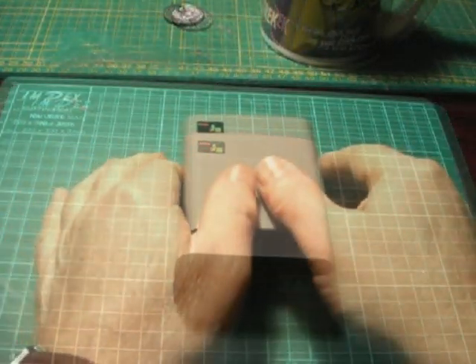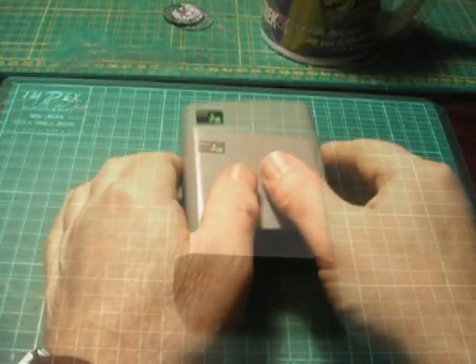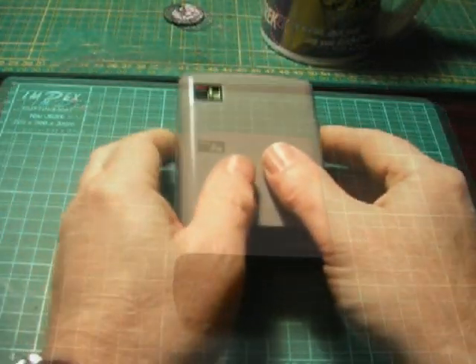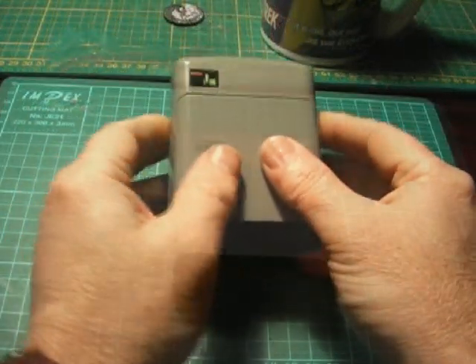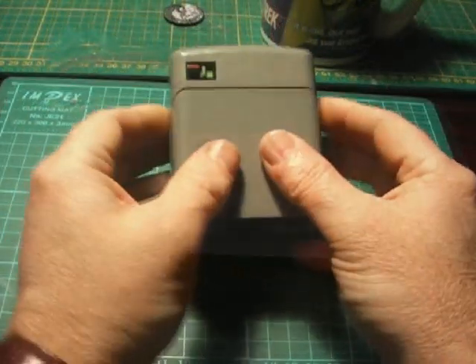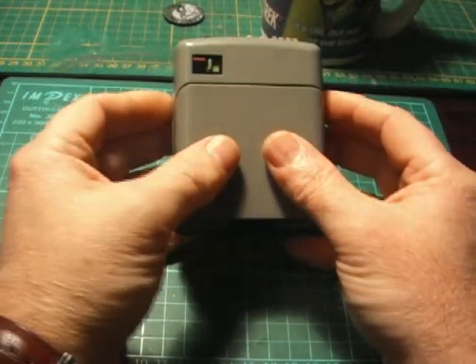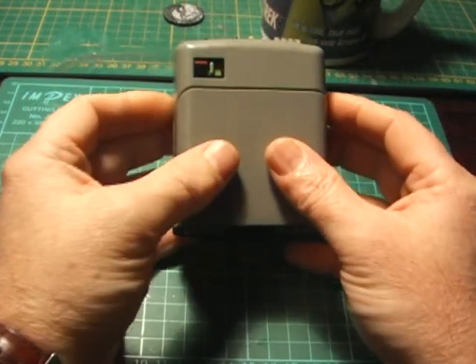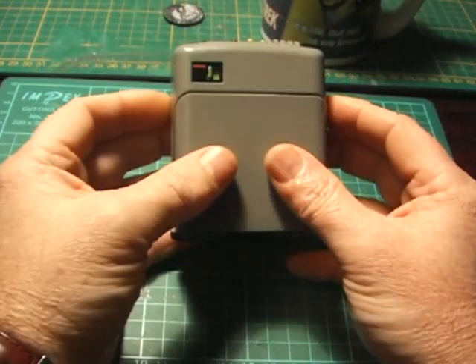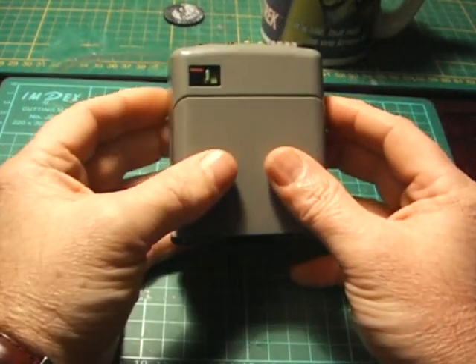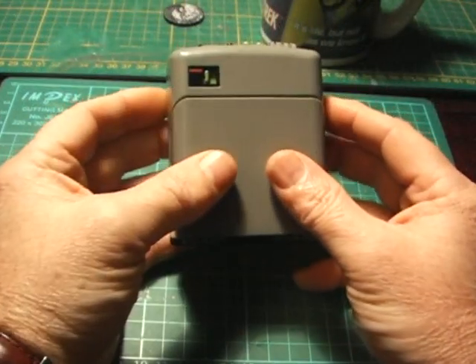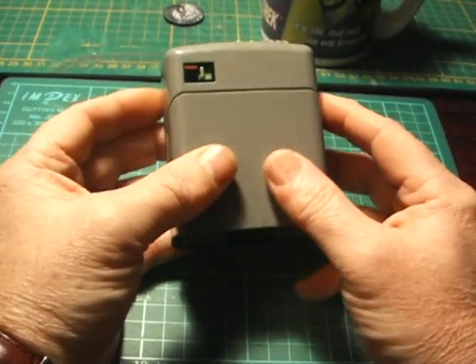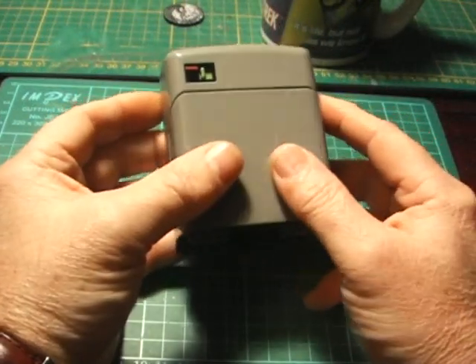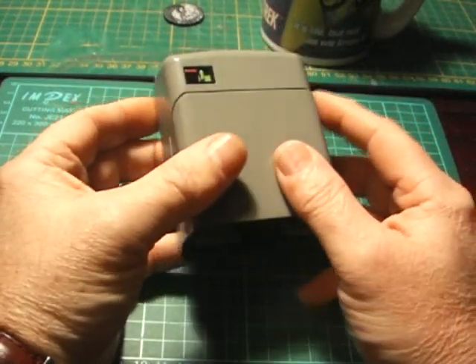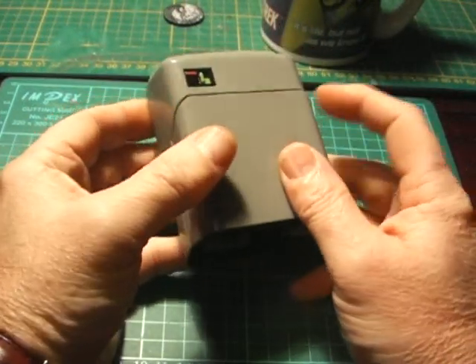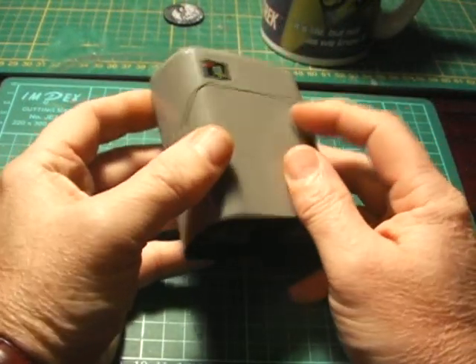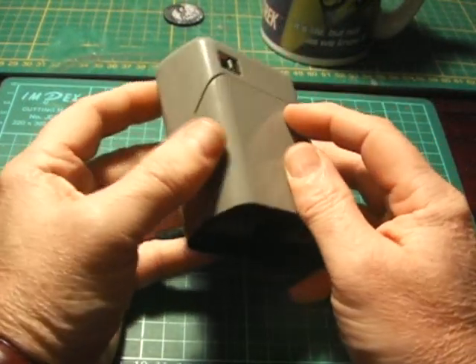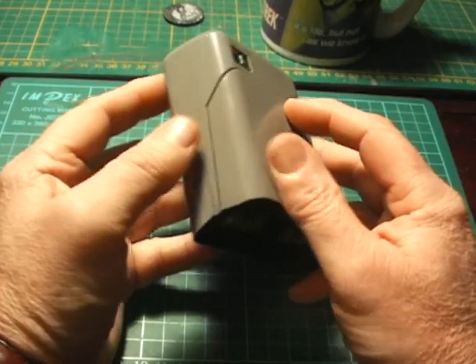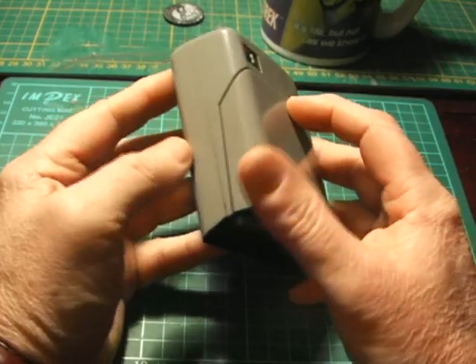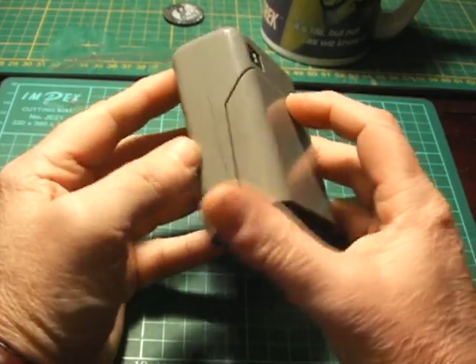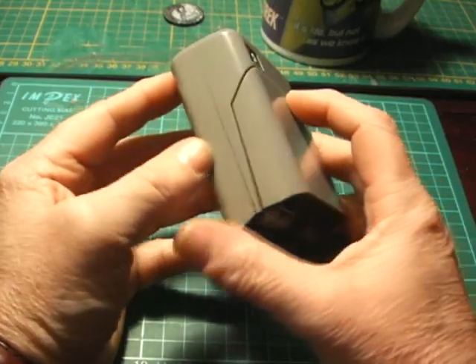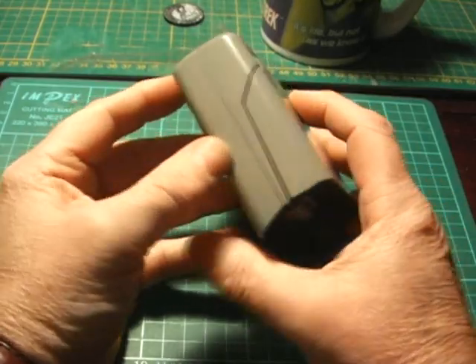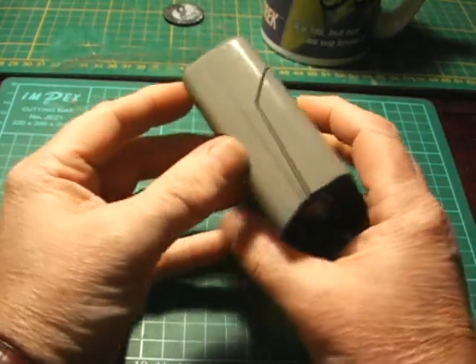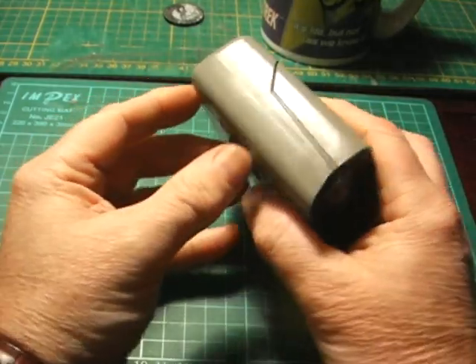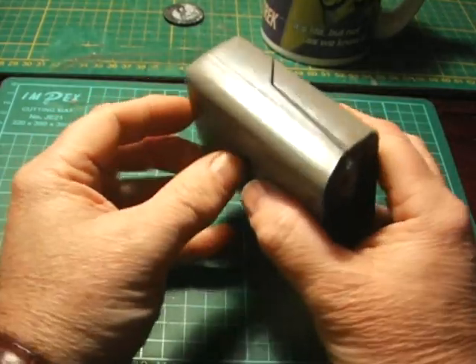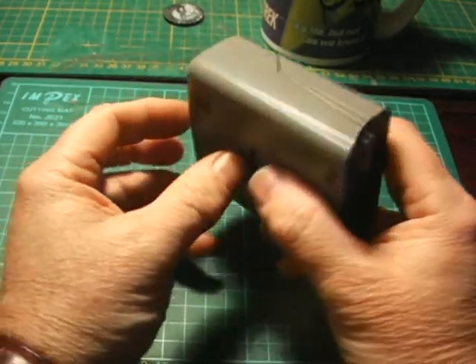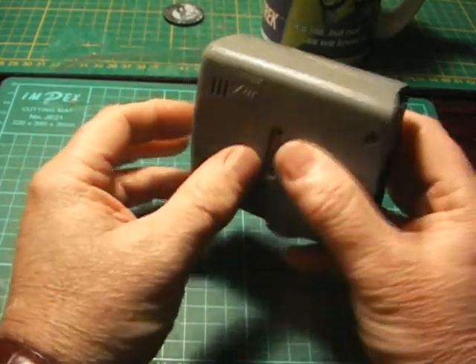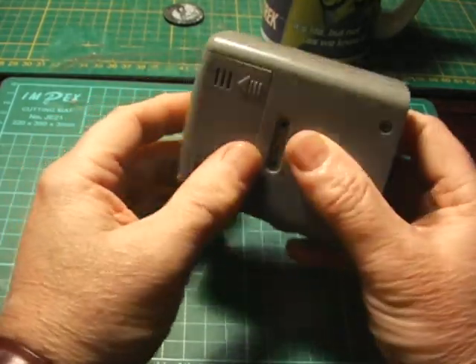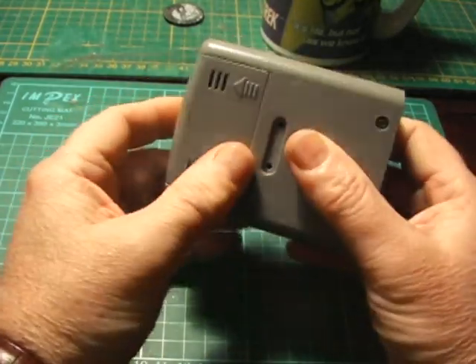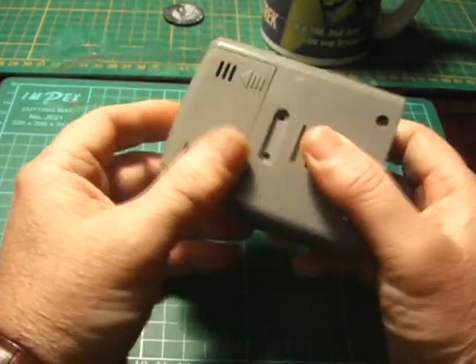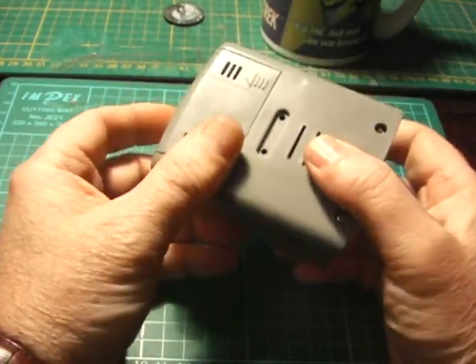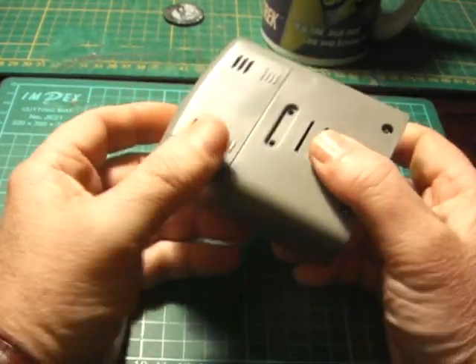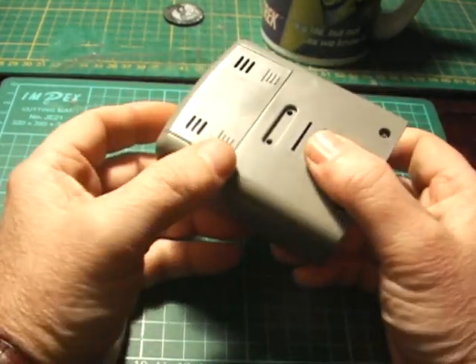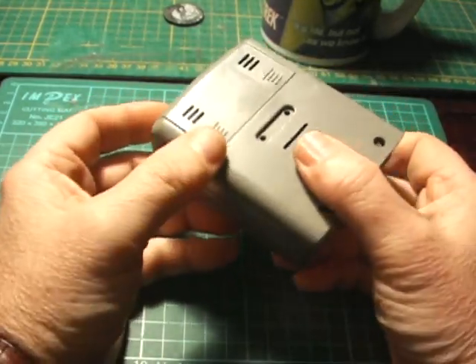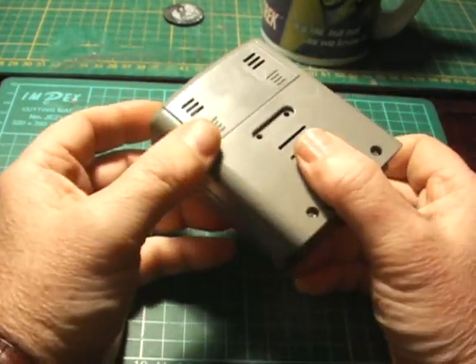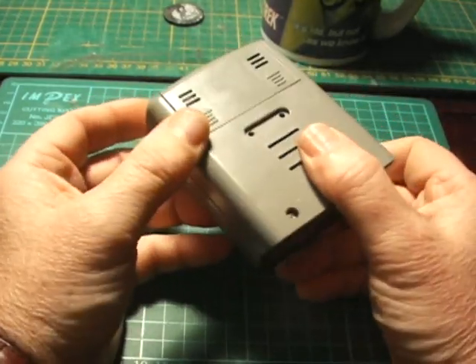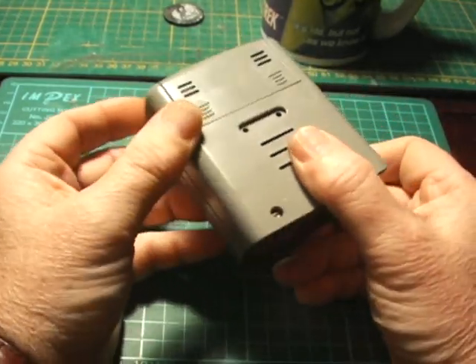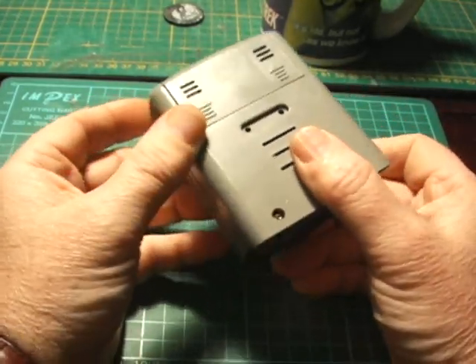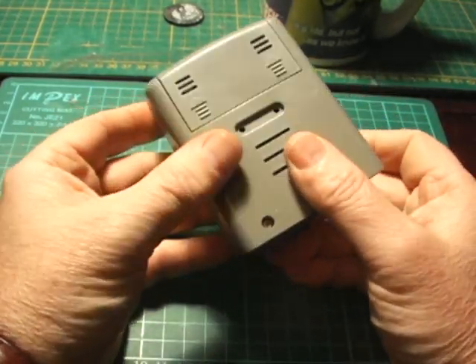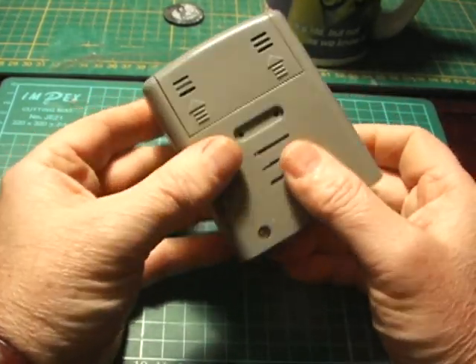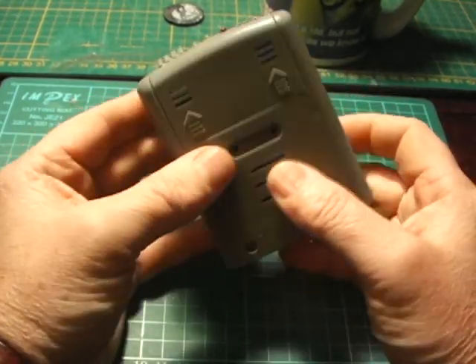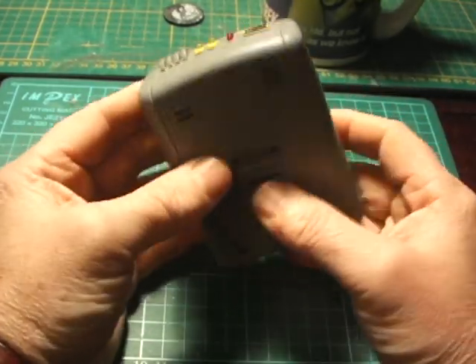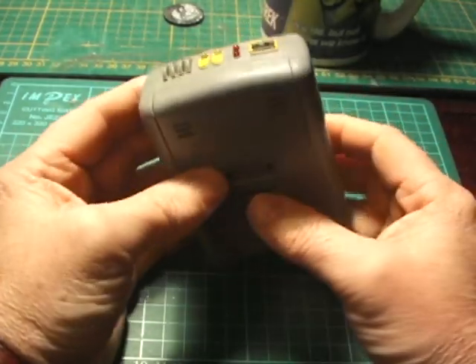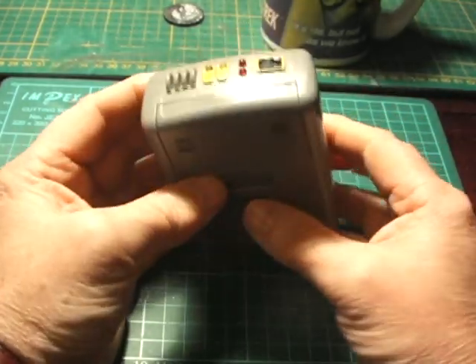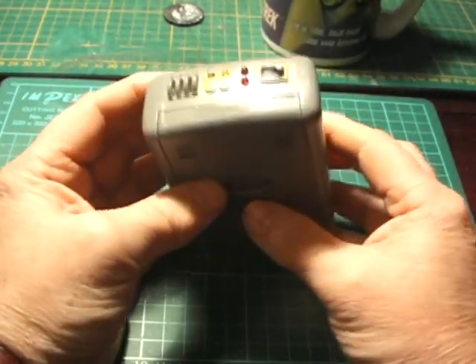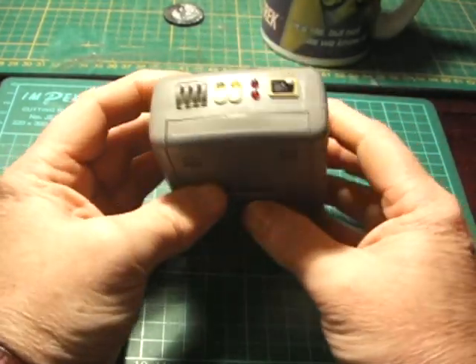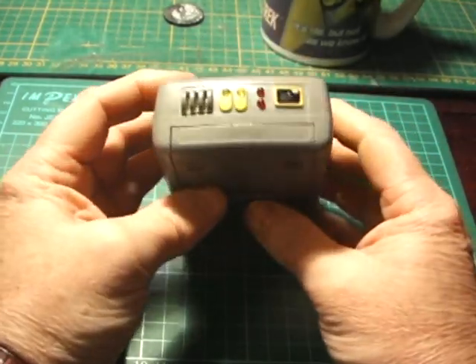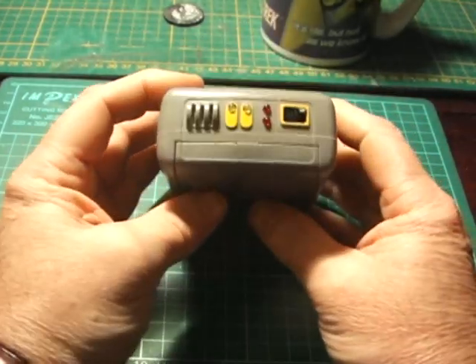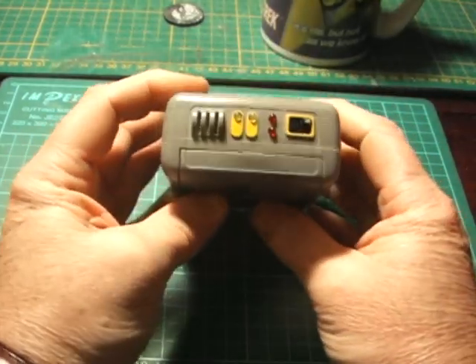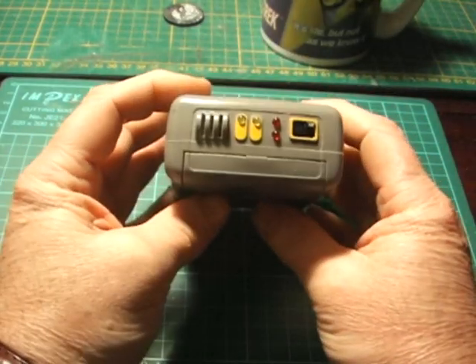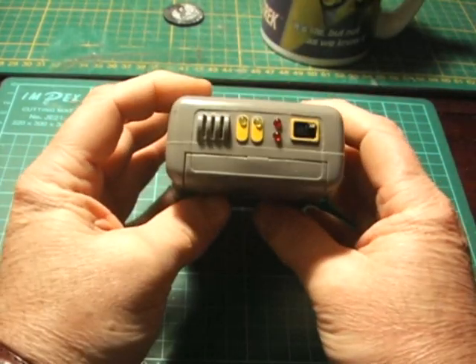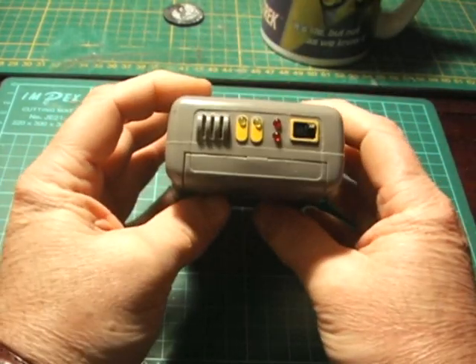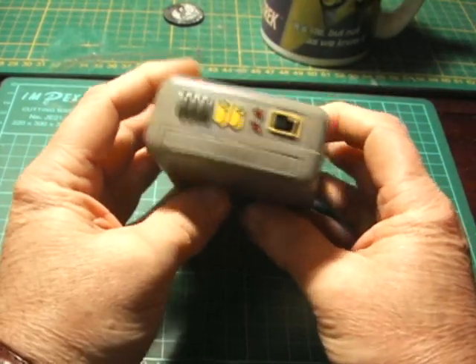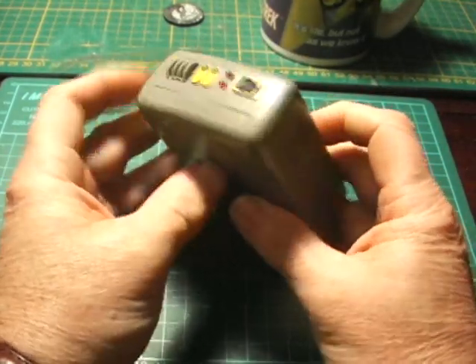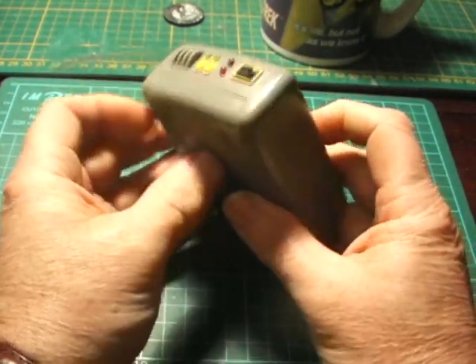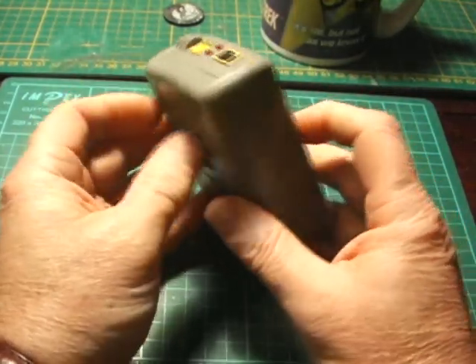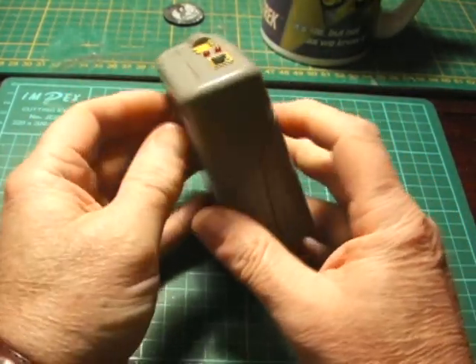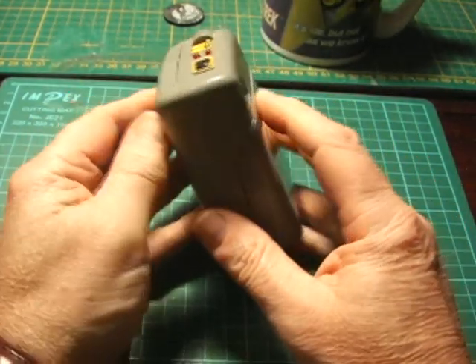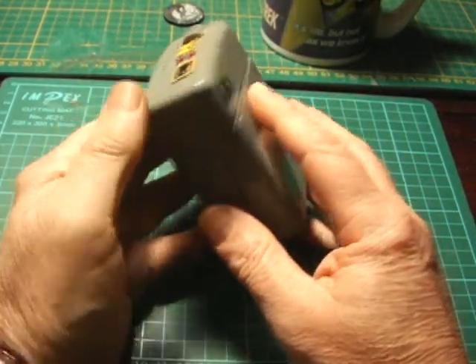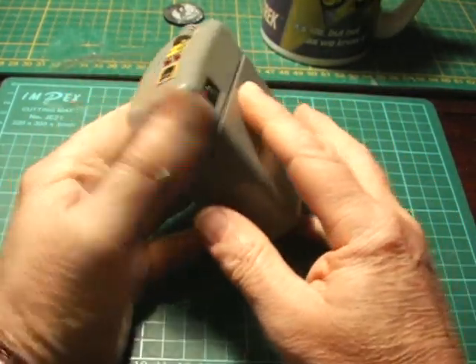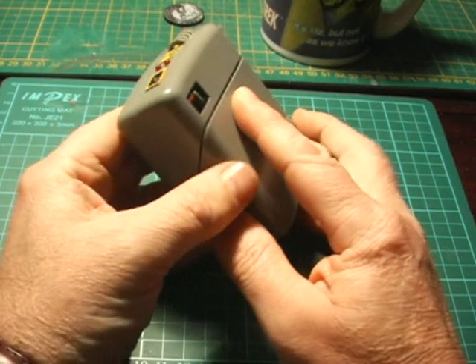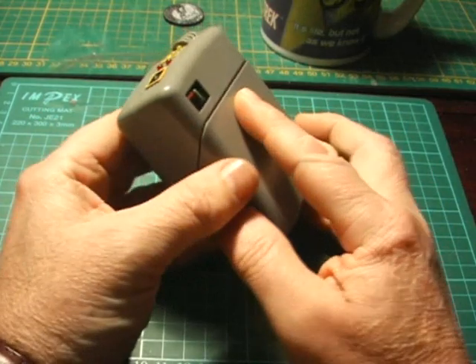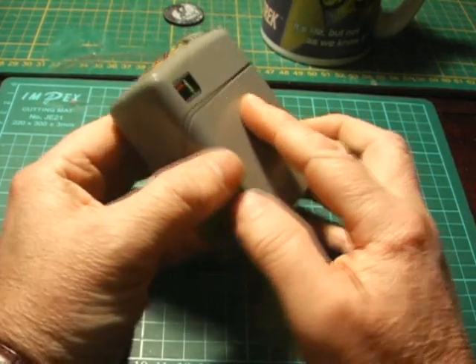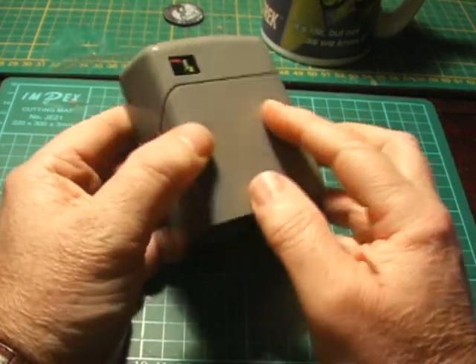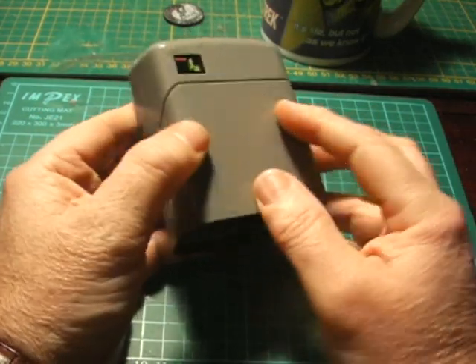Hi, I'd like to show you the modifications I've made to this Playmates Star Trek Next Generation Tricorder.